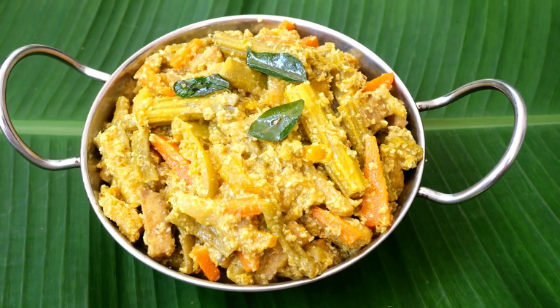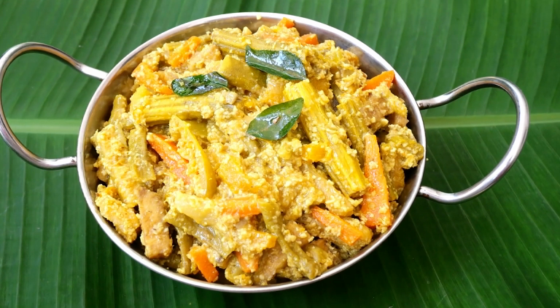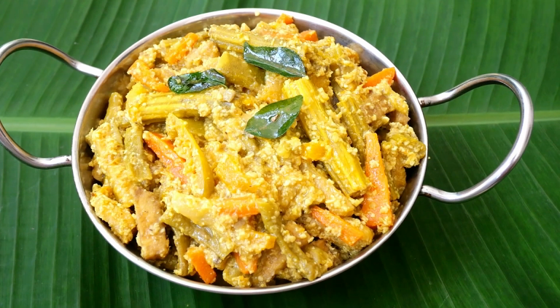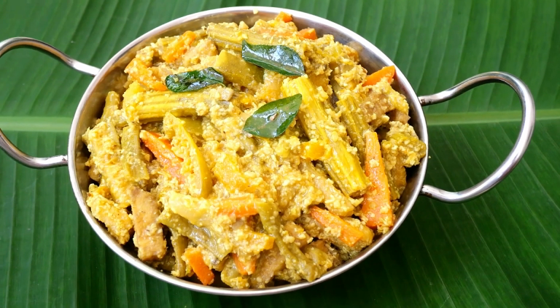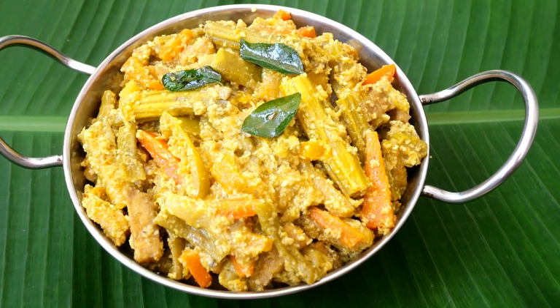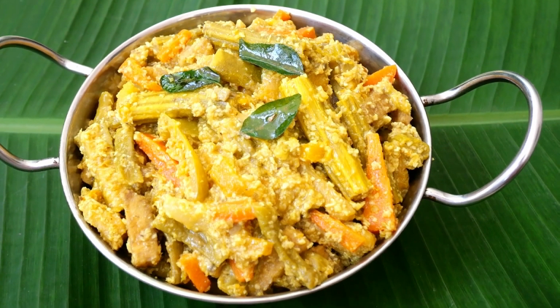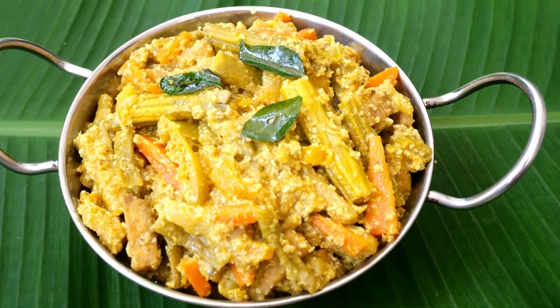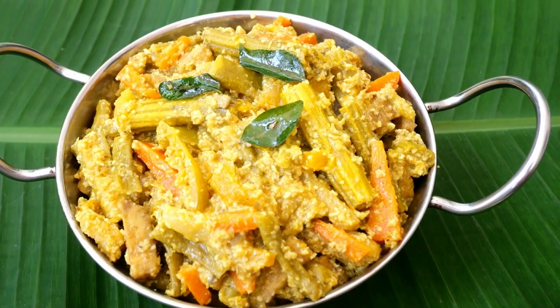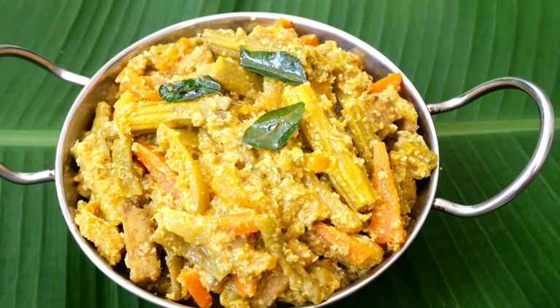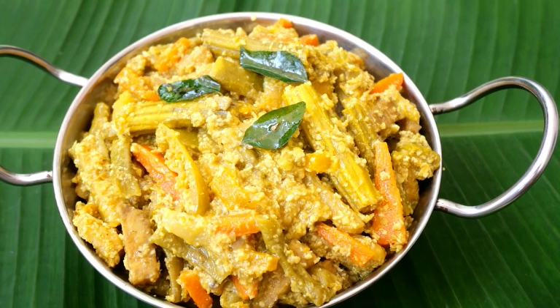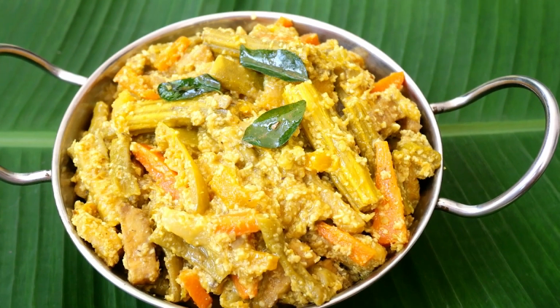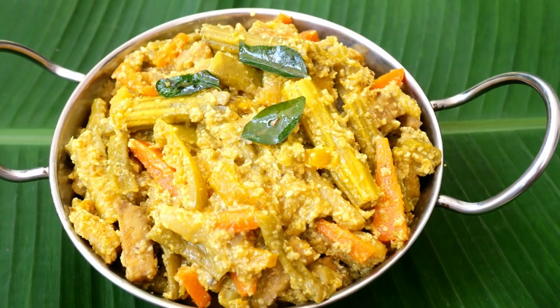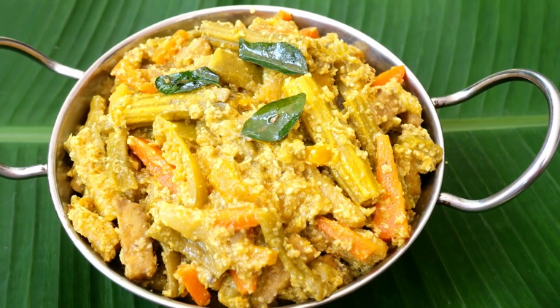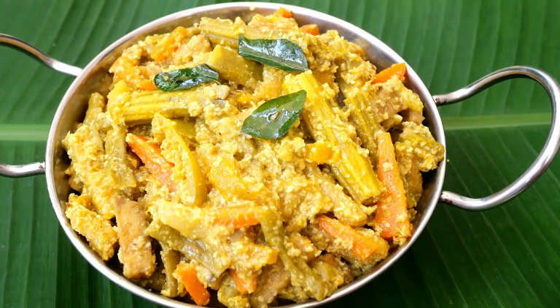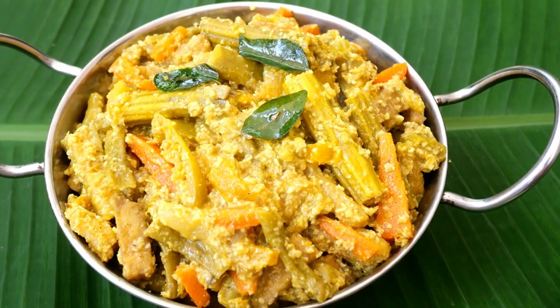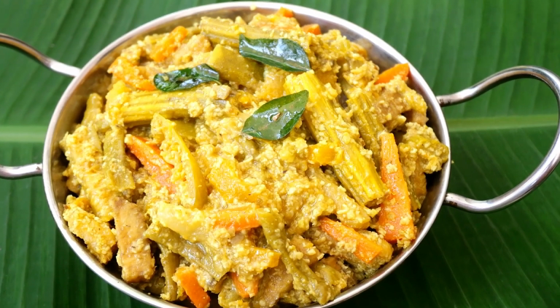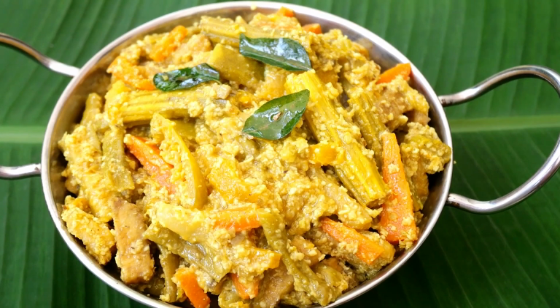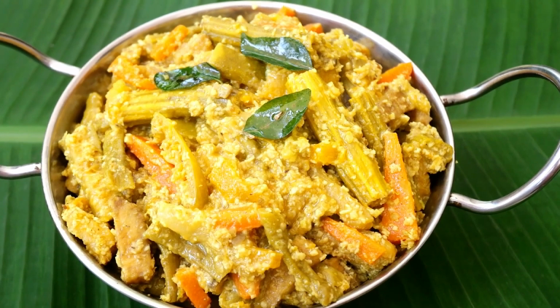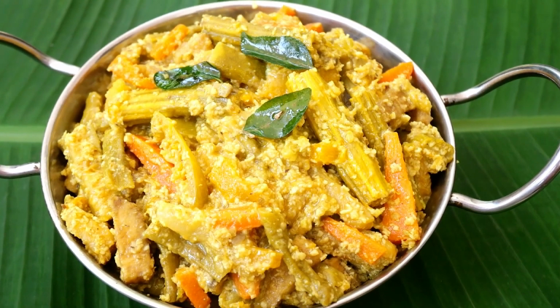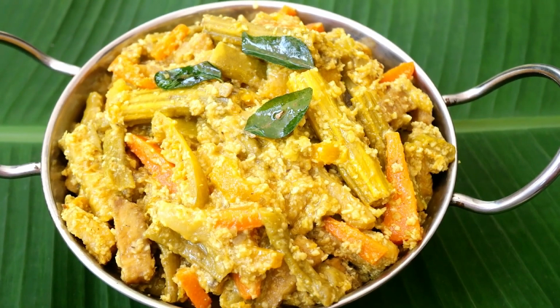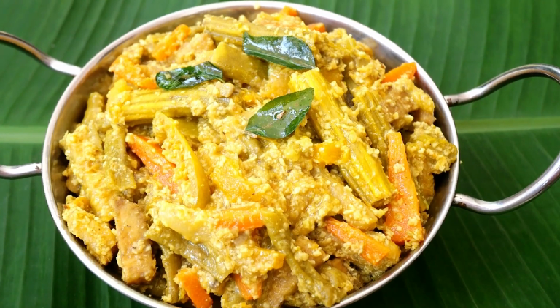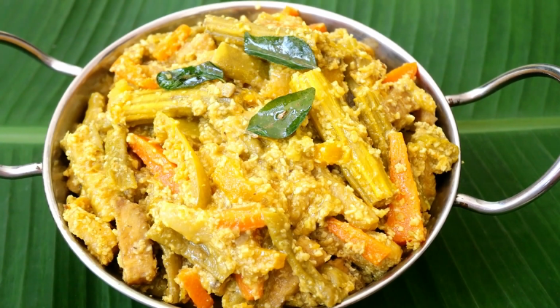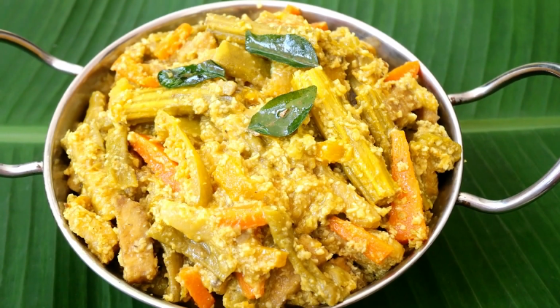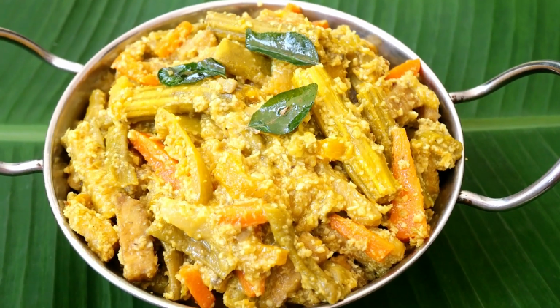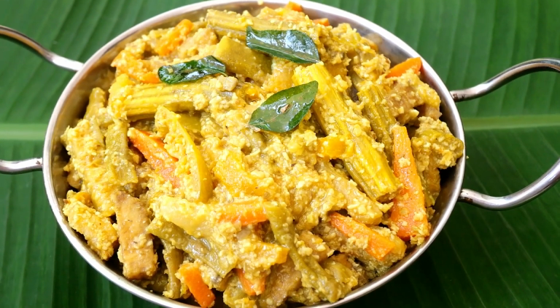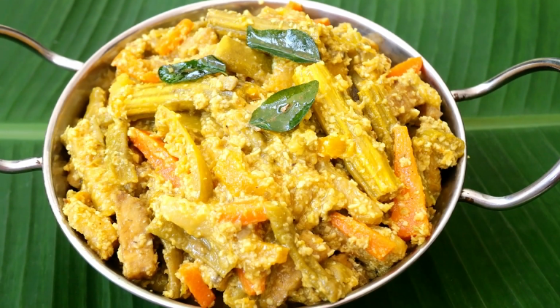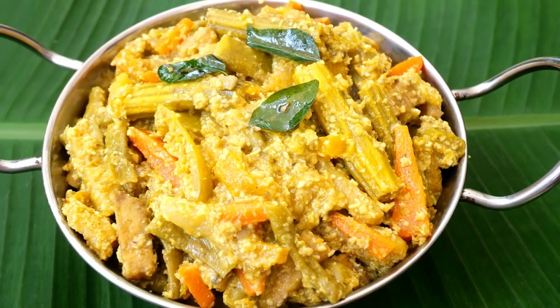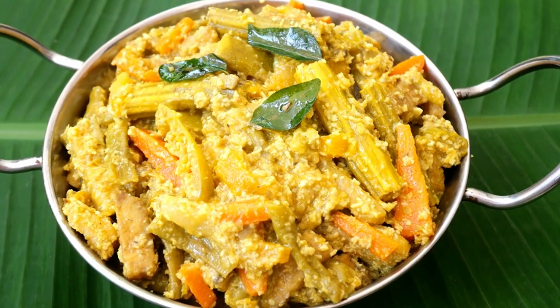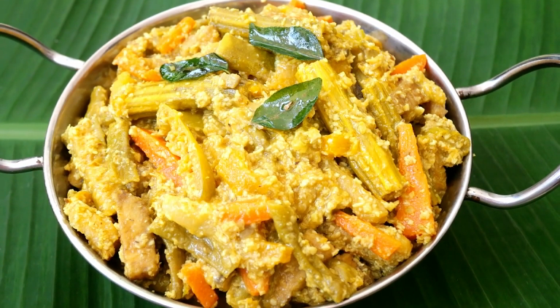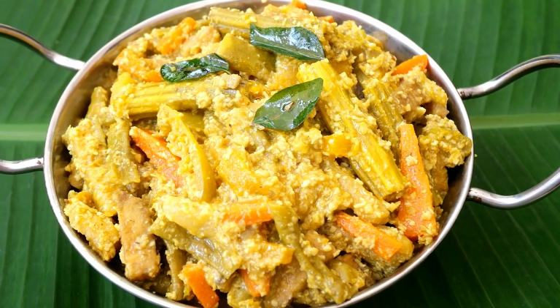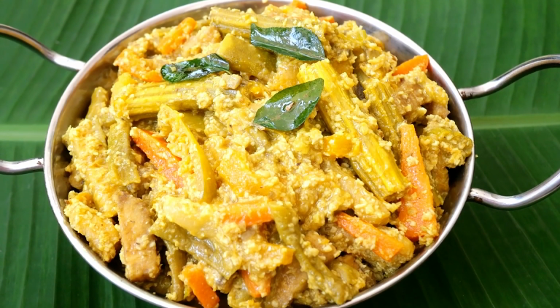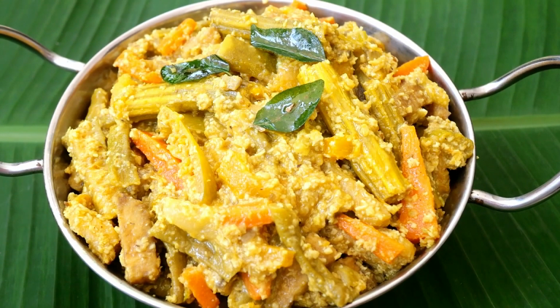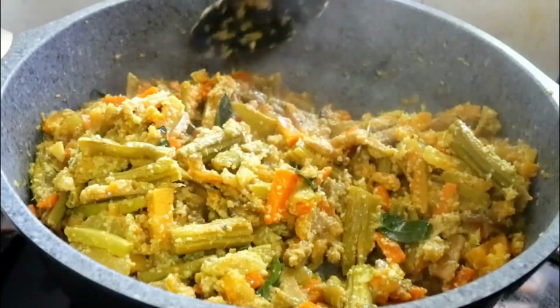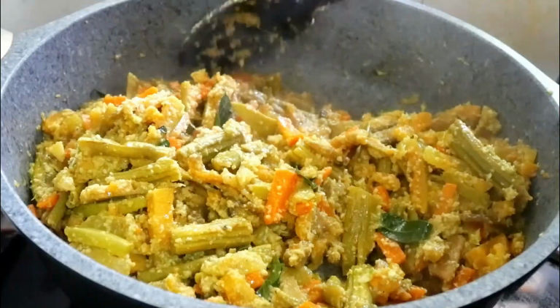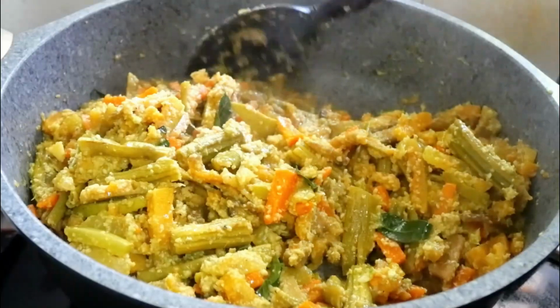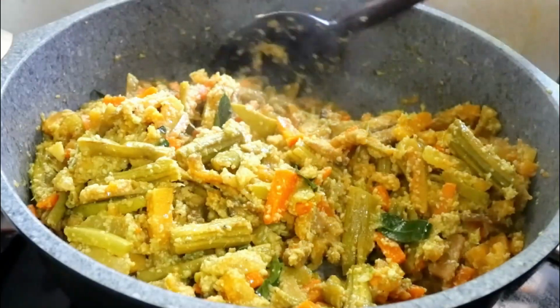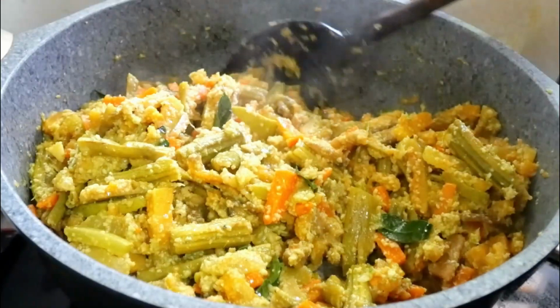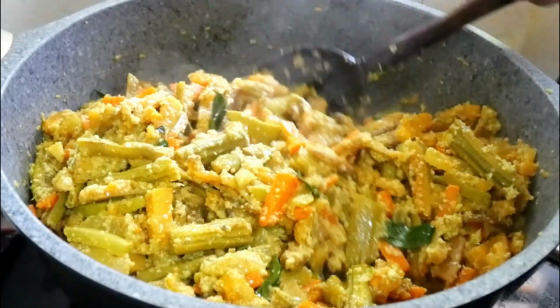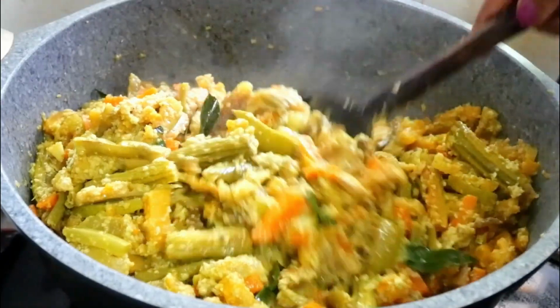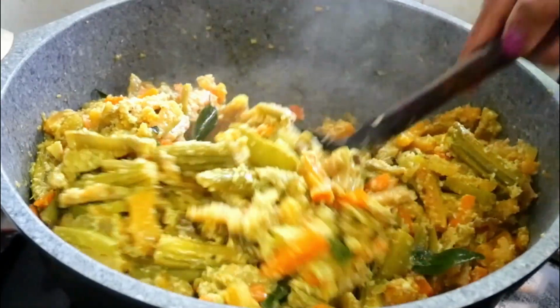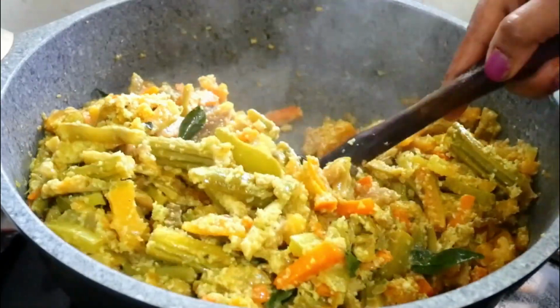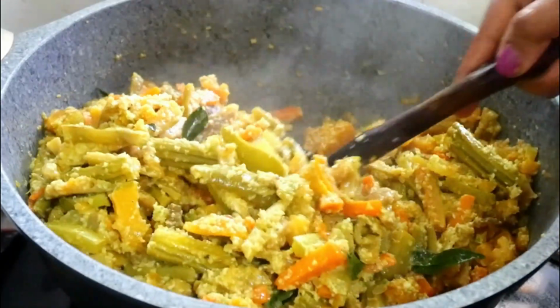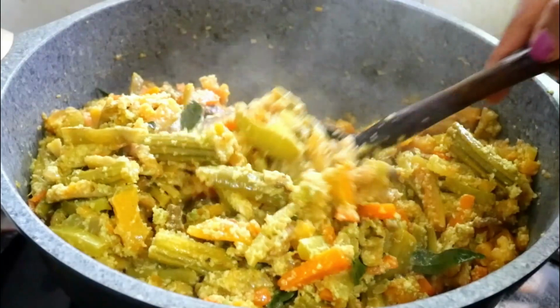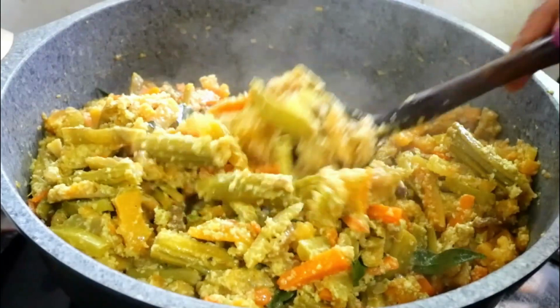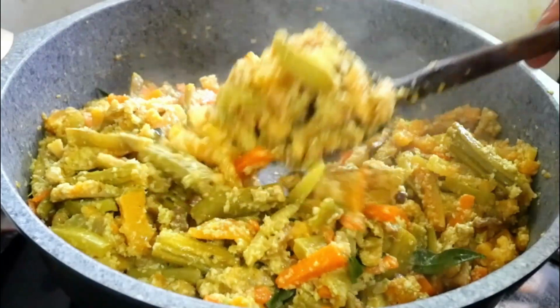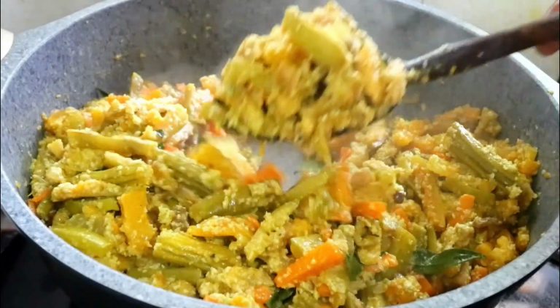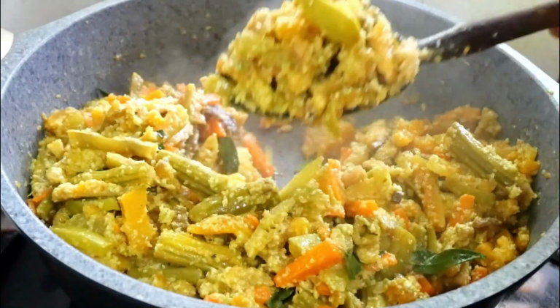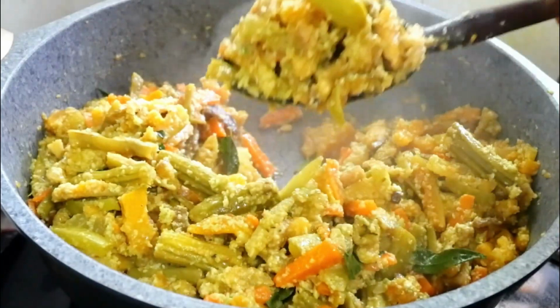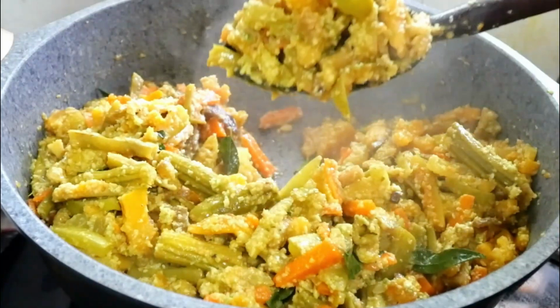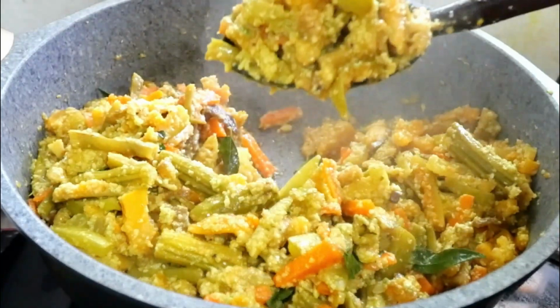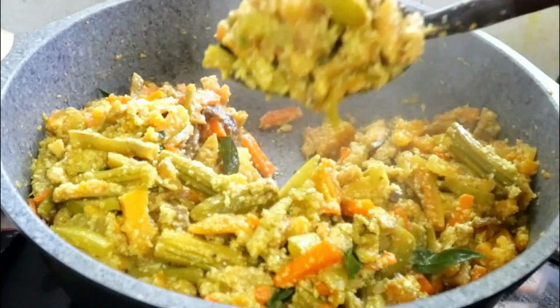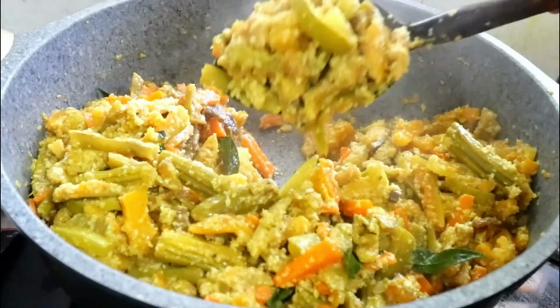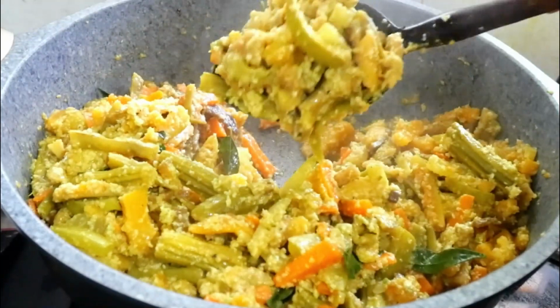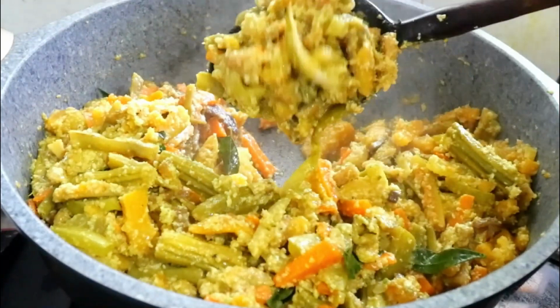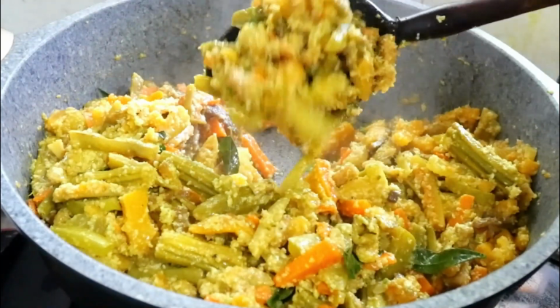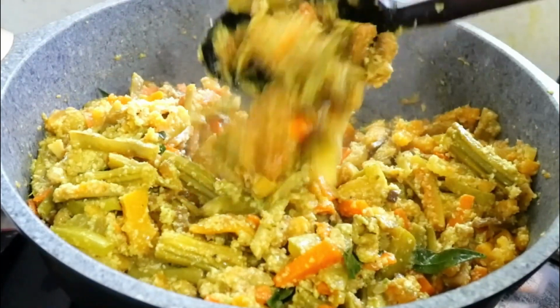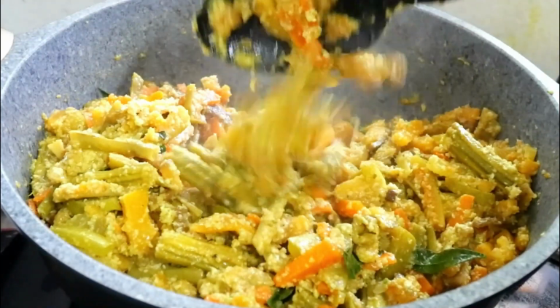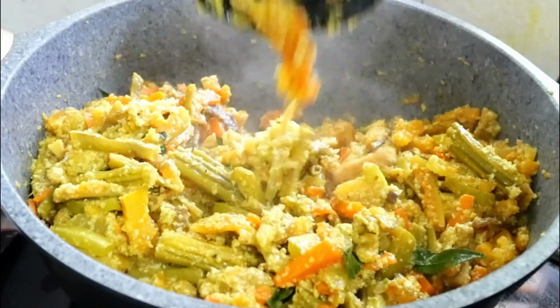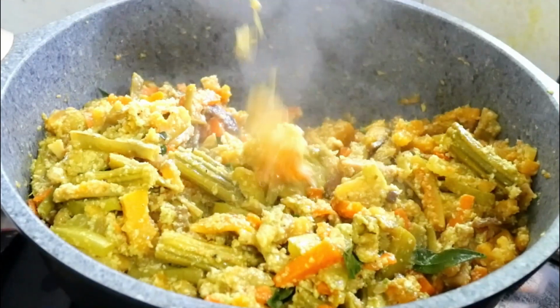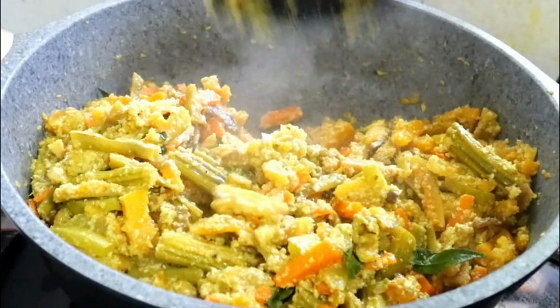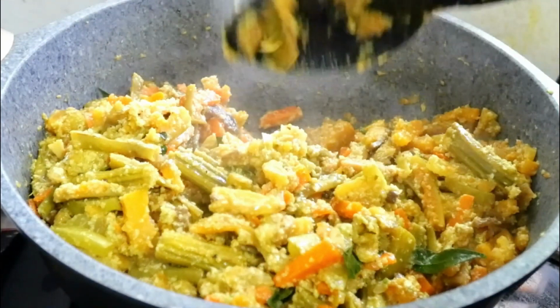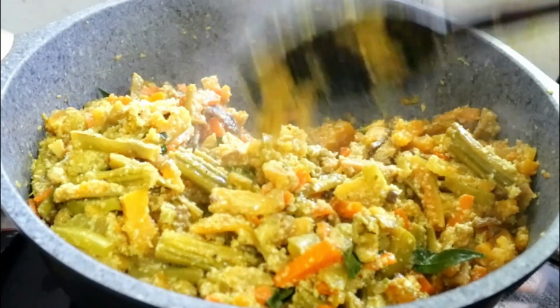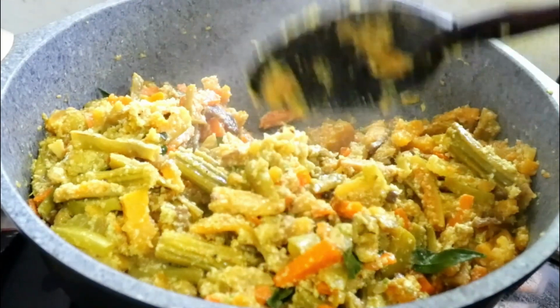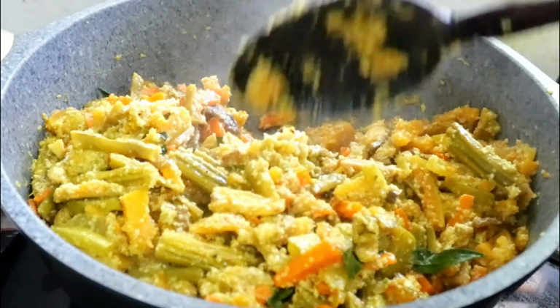Hi Friends! Let's get started in the abeo.